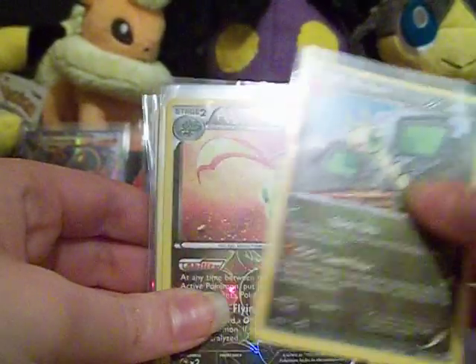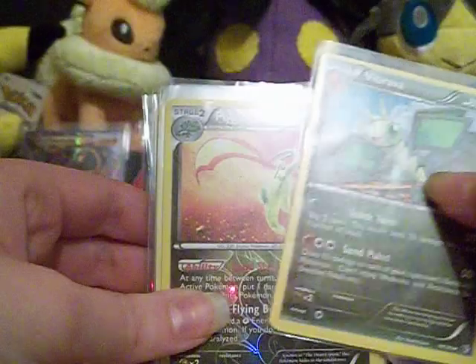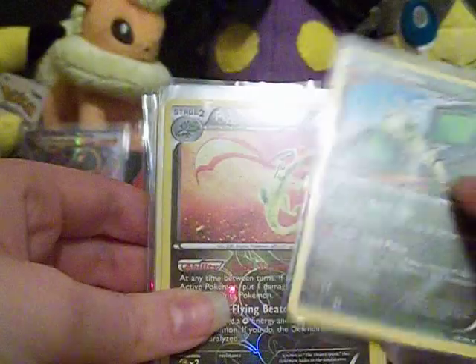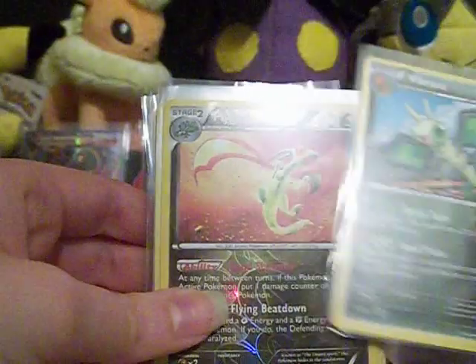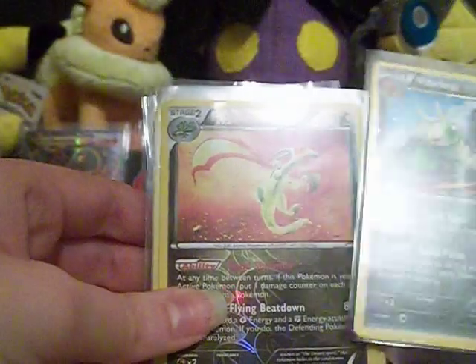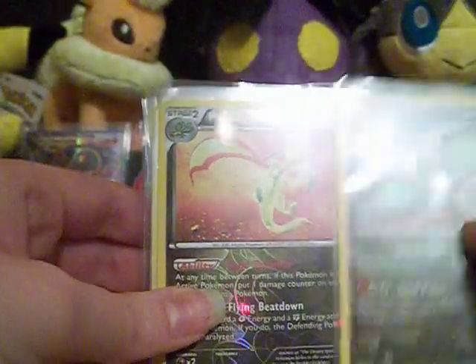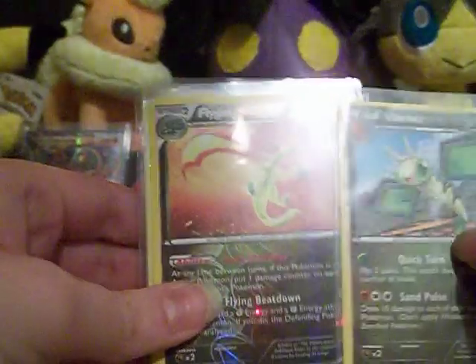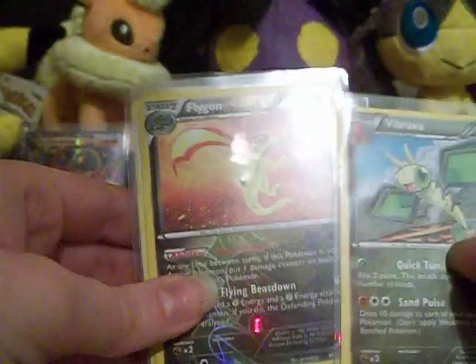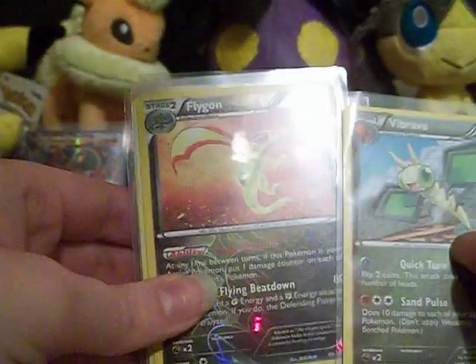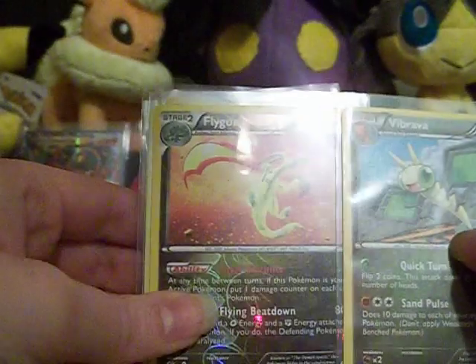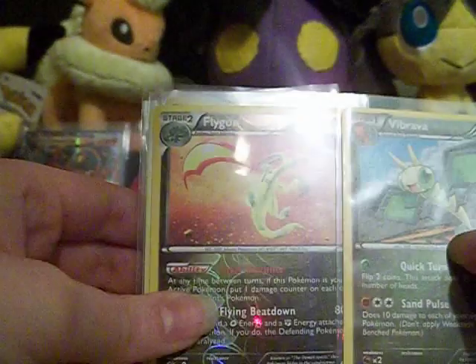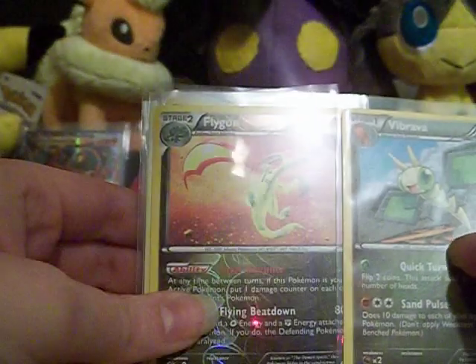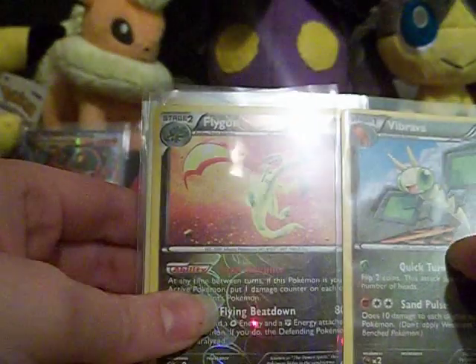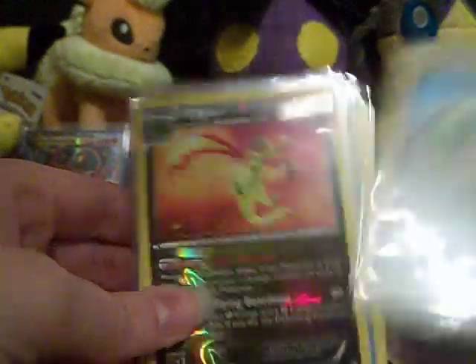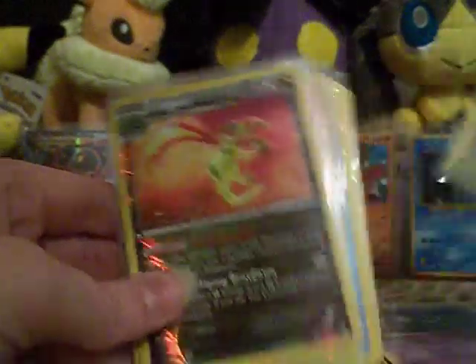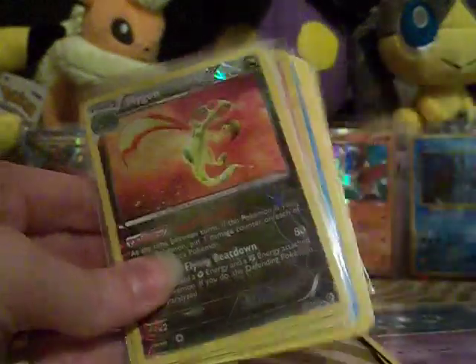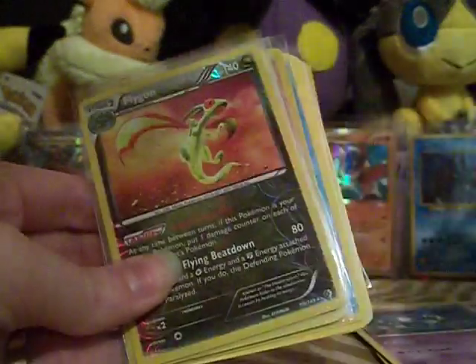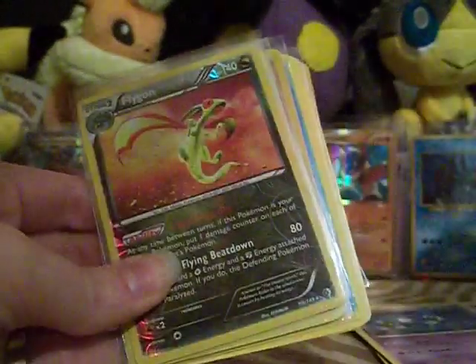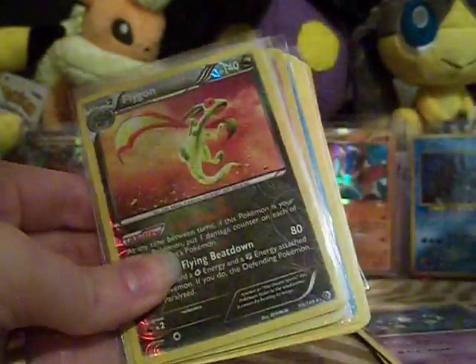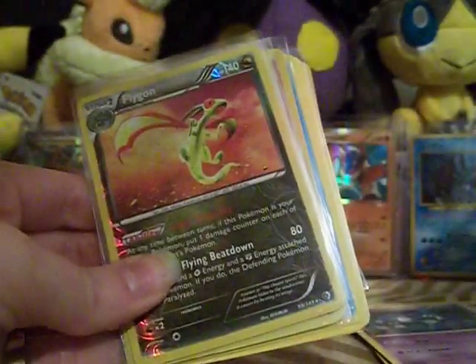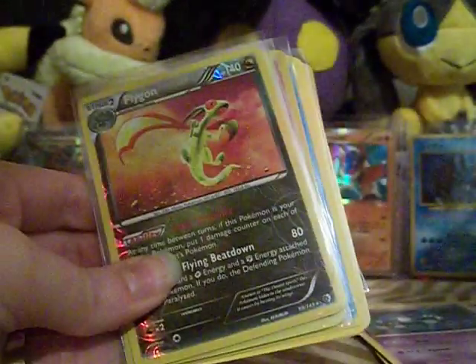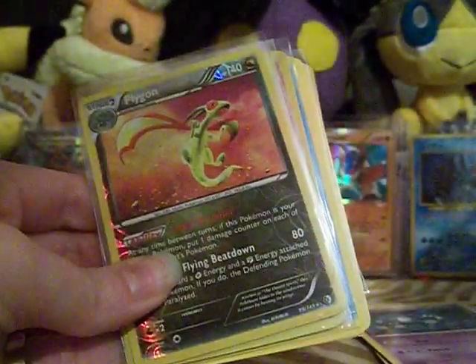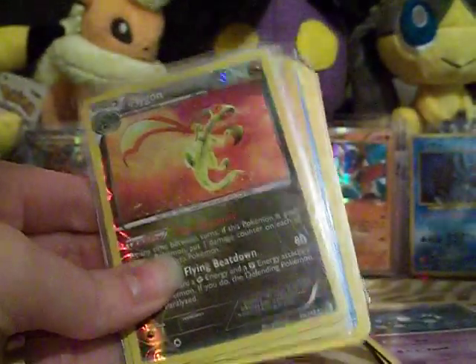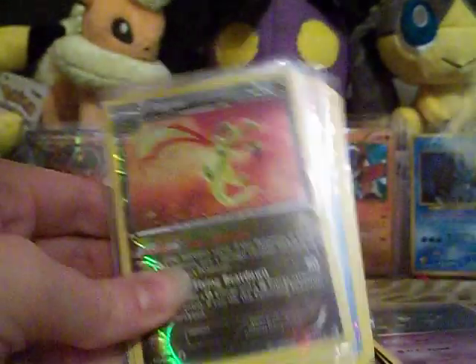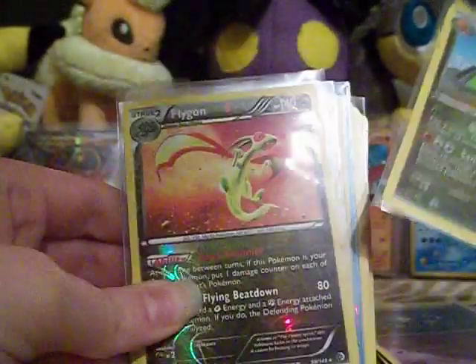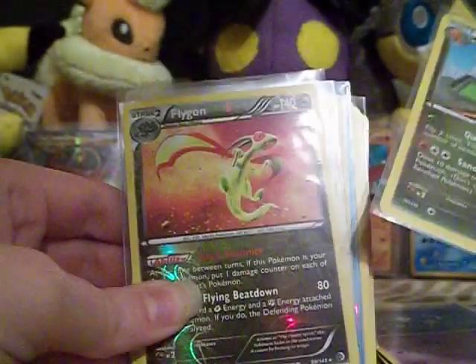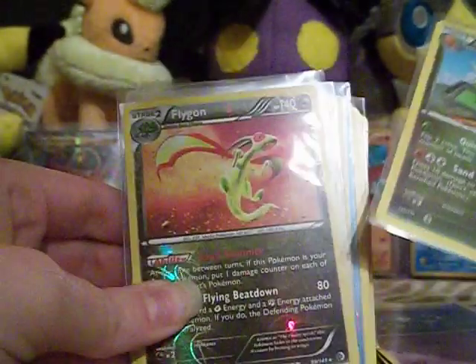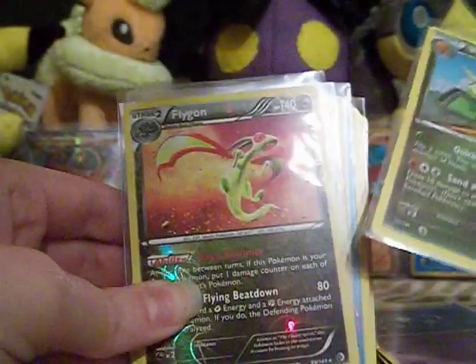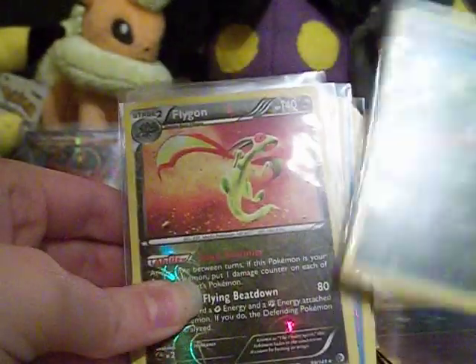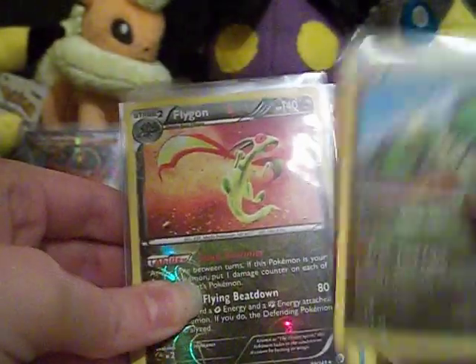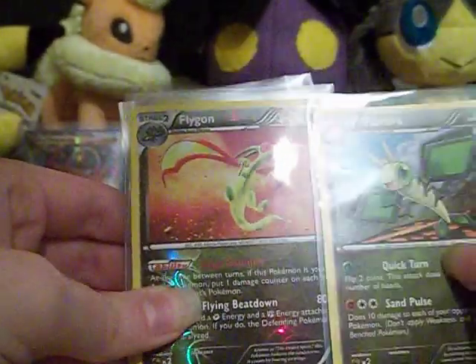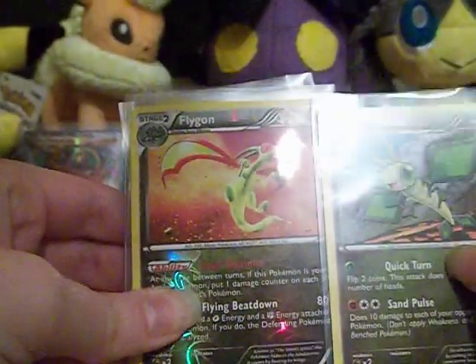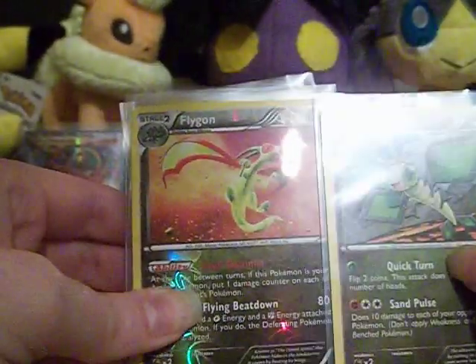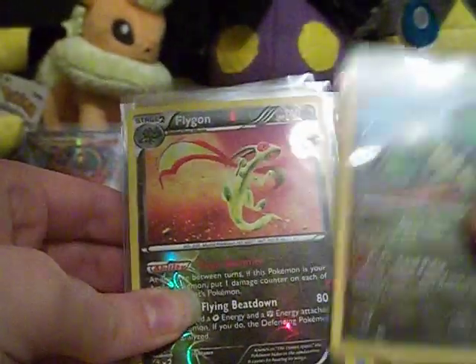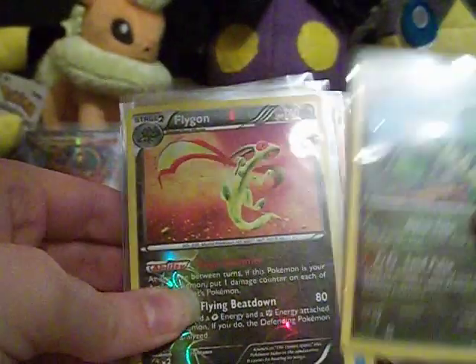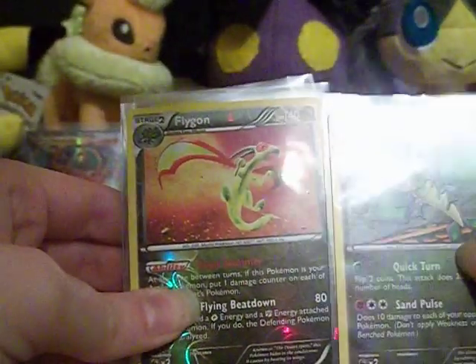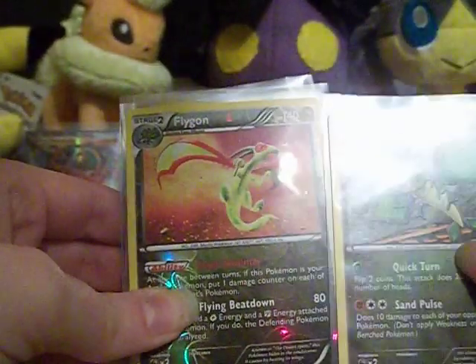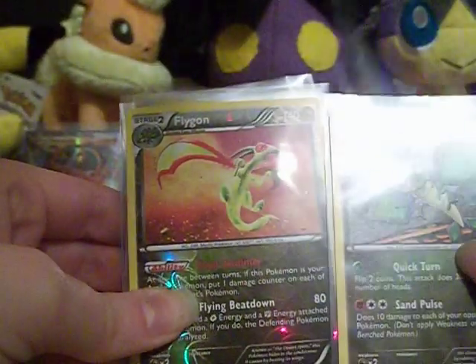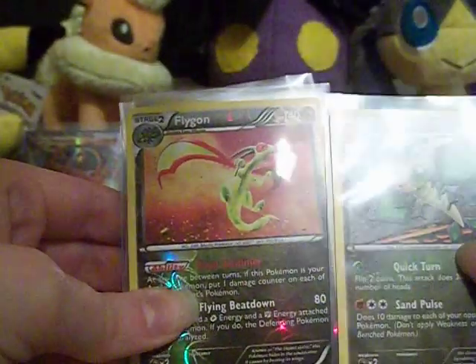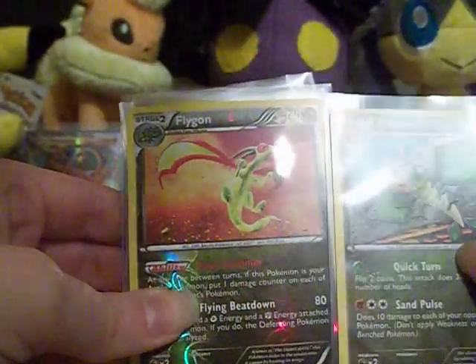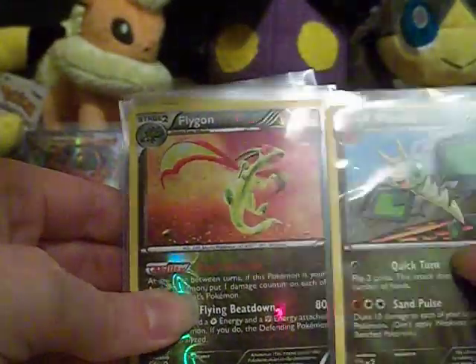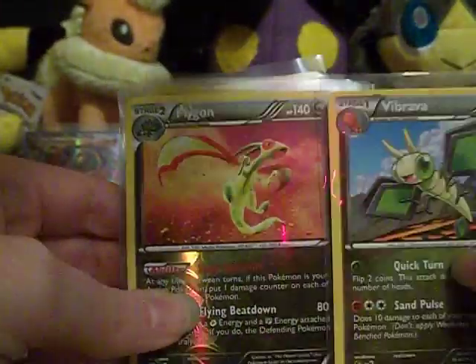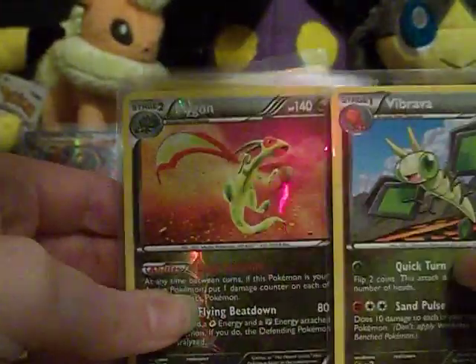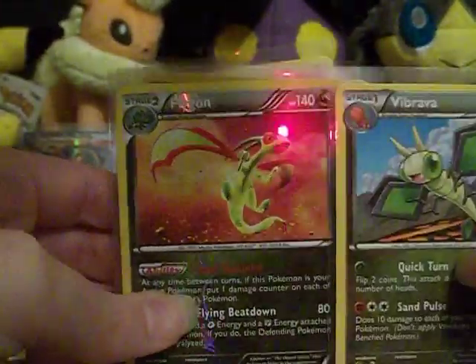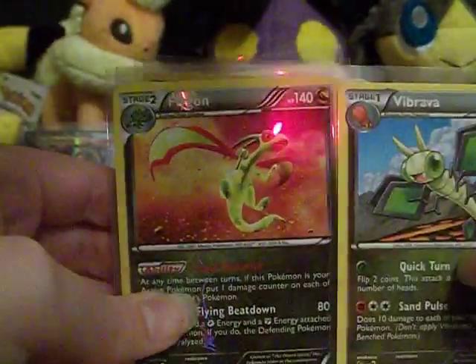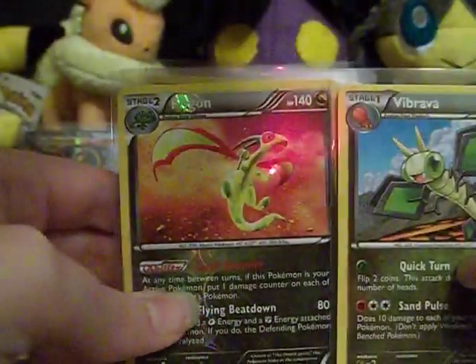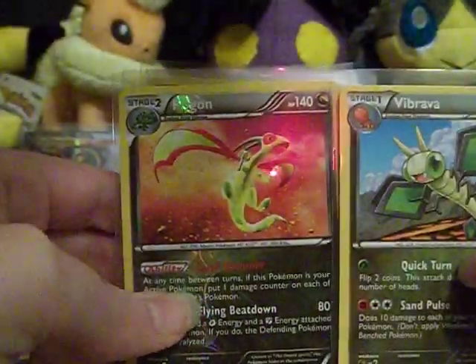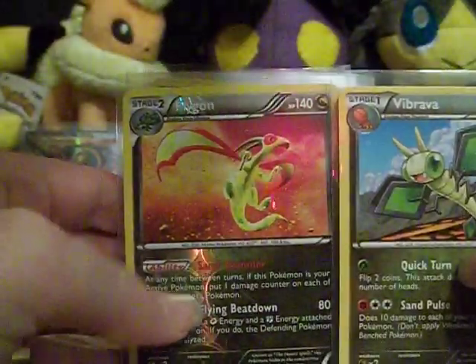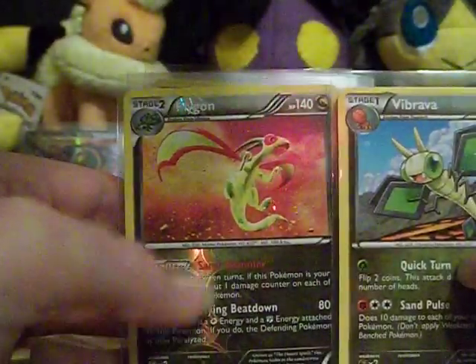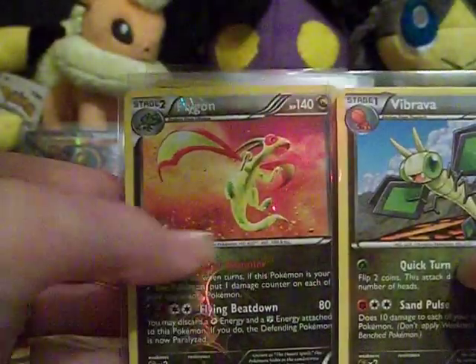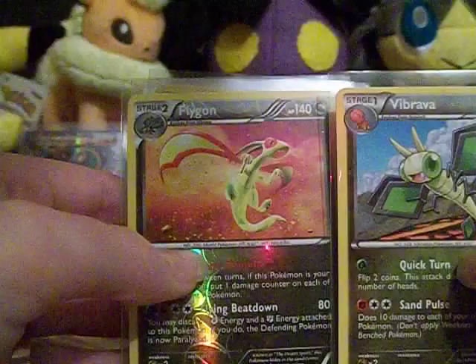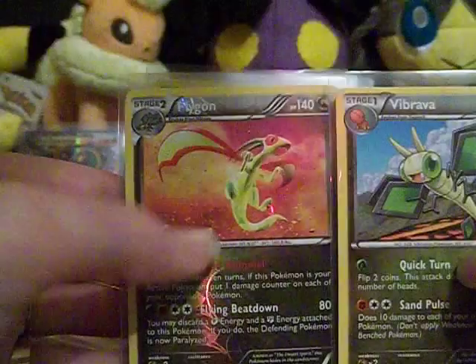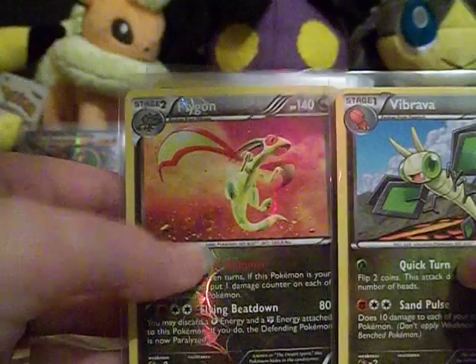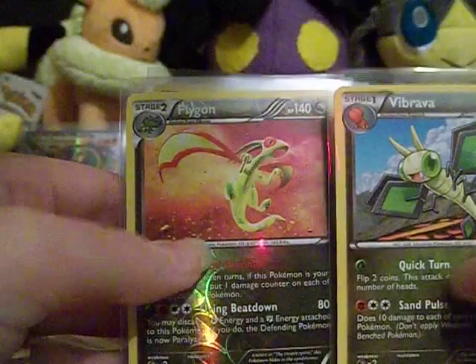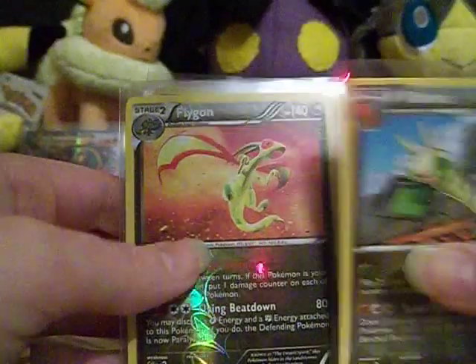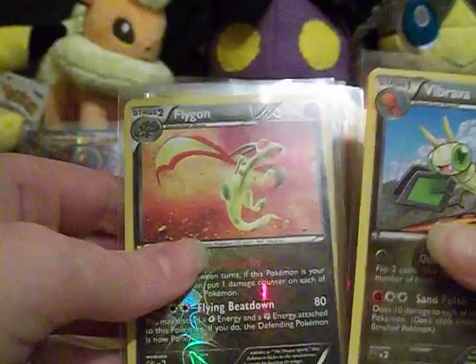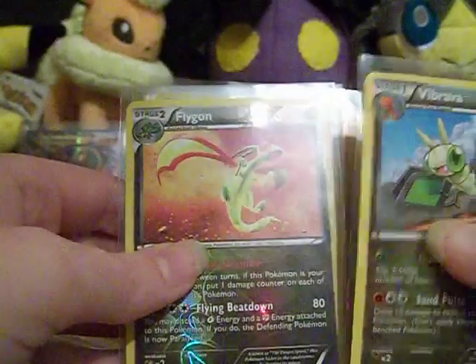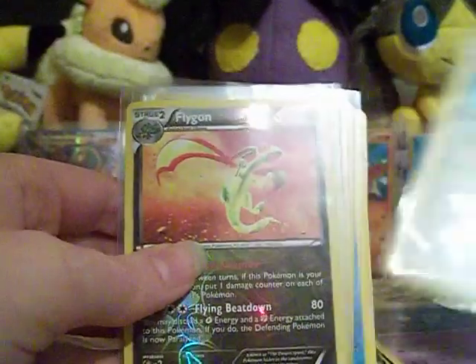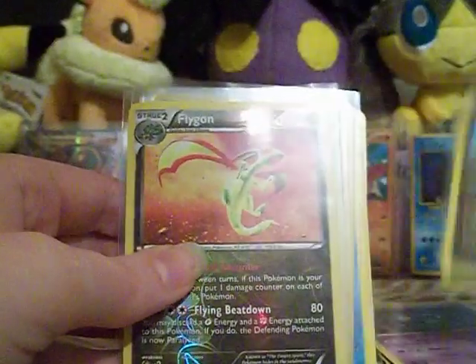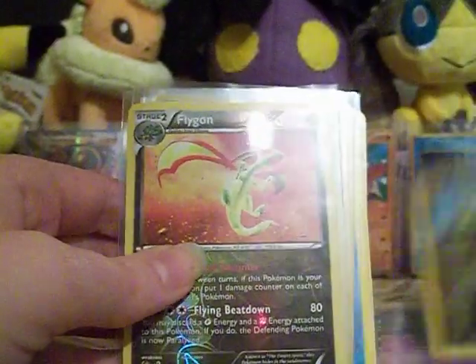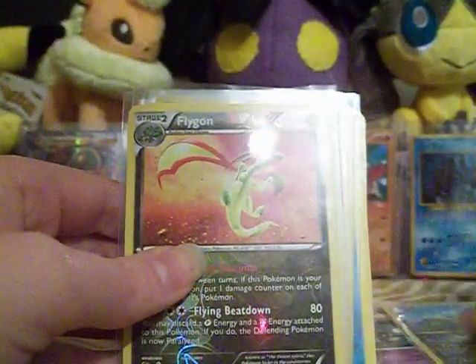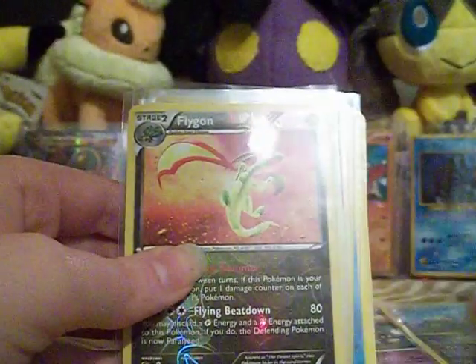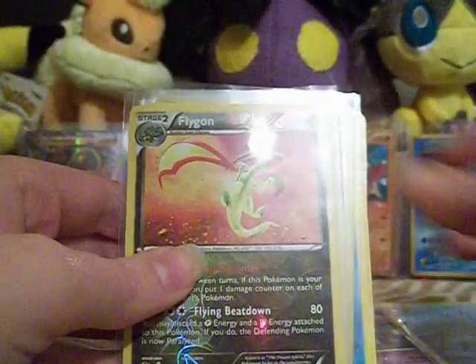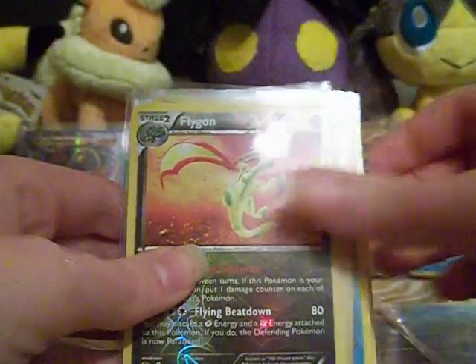I do have these two from Bounder's Cross. This one's the Reverse Holo Rare.